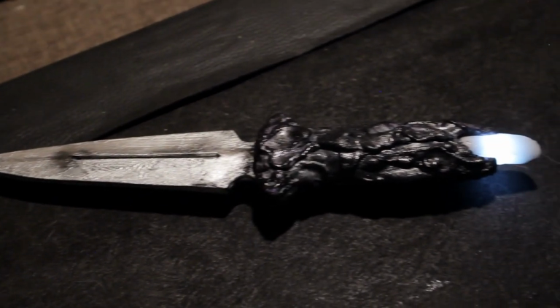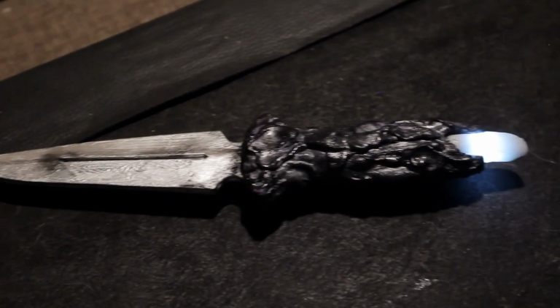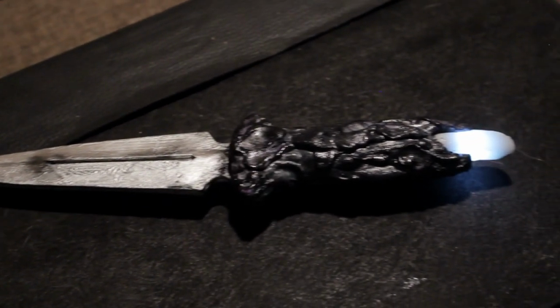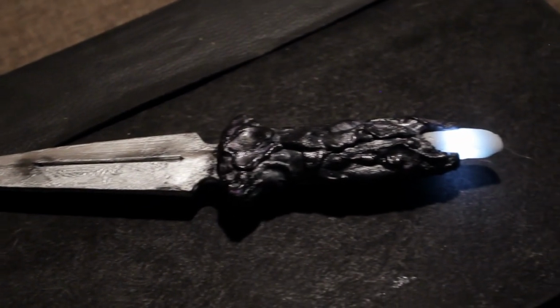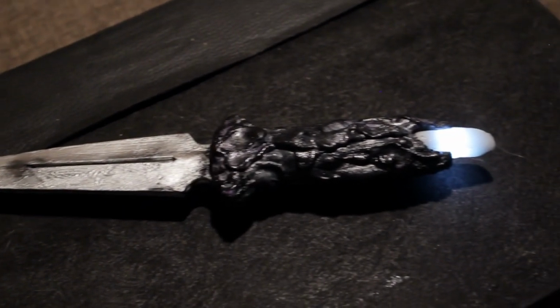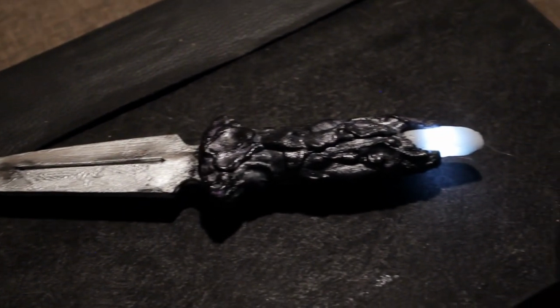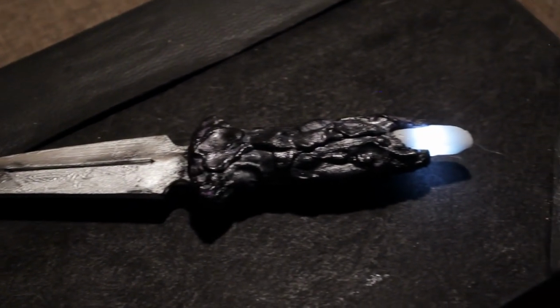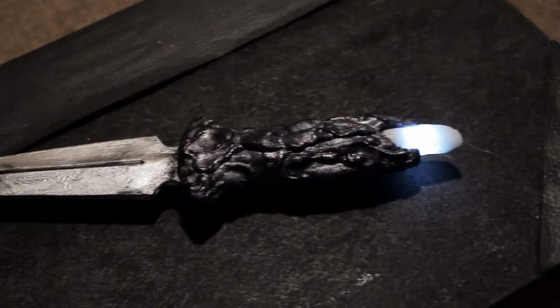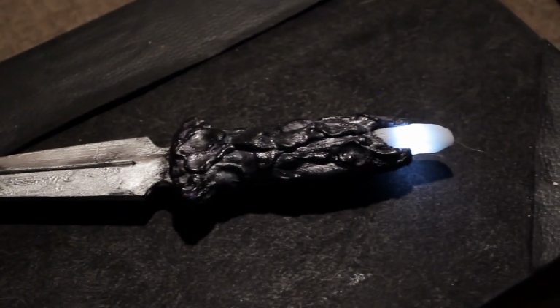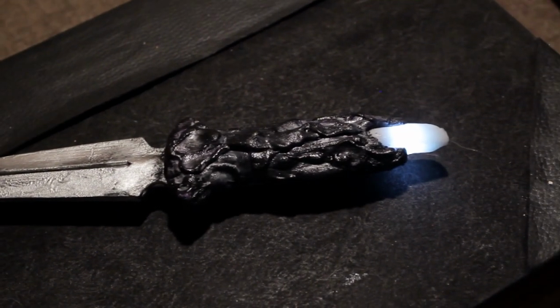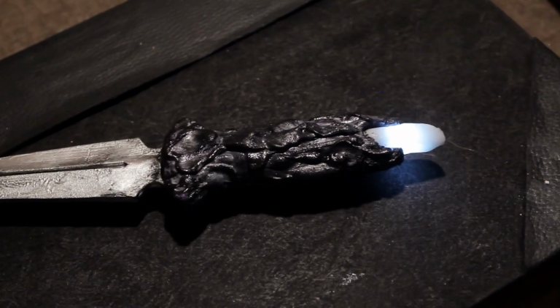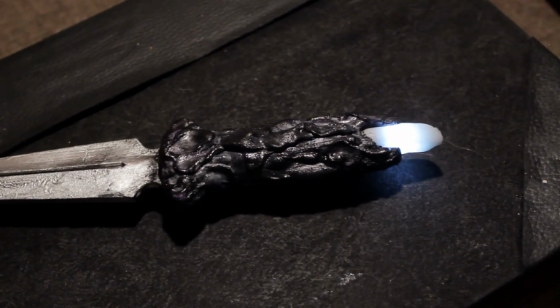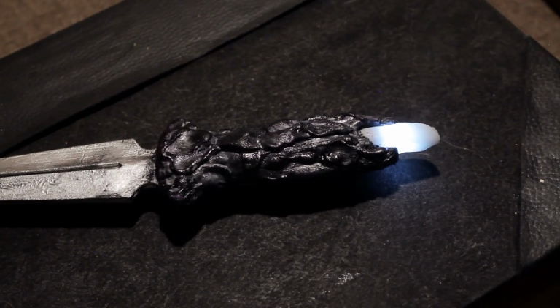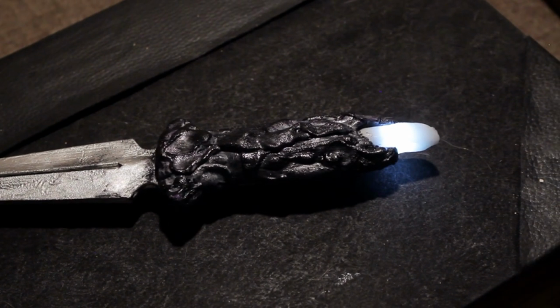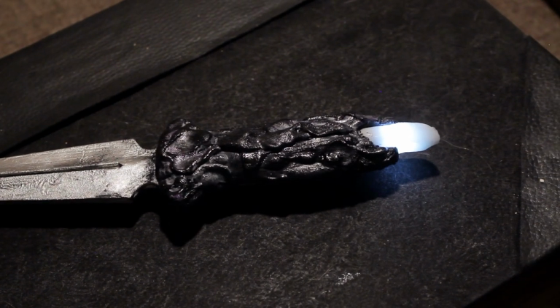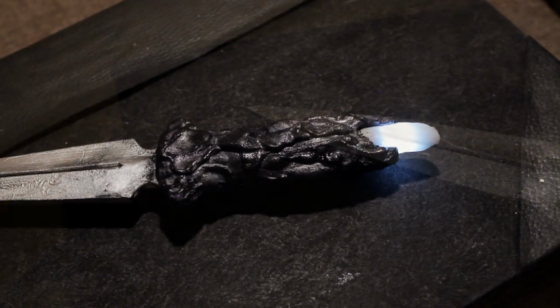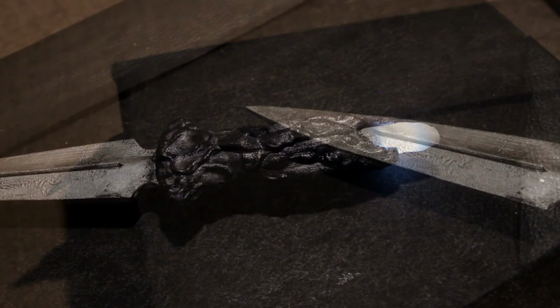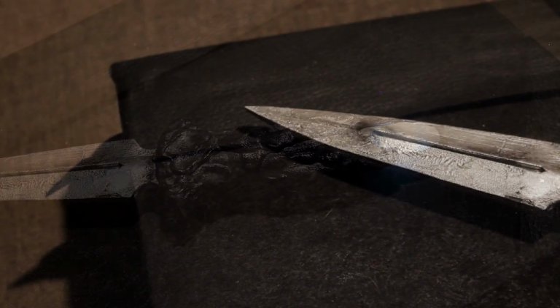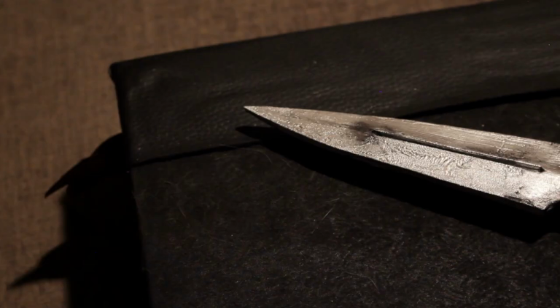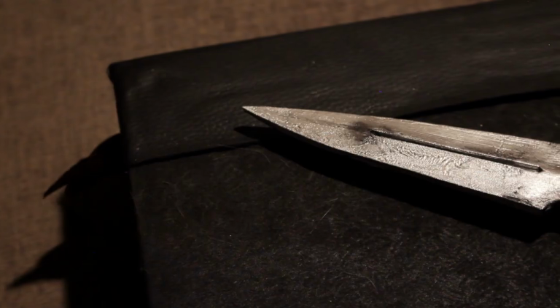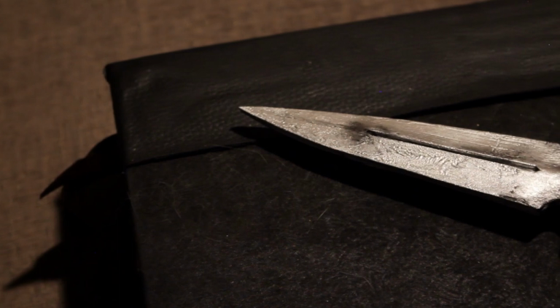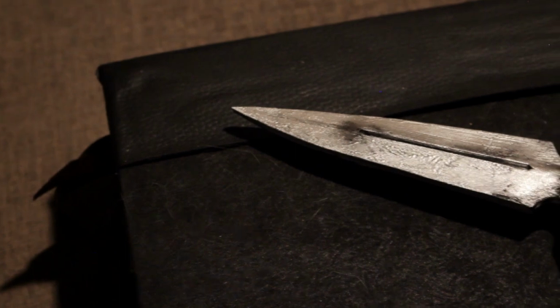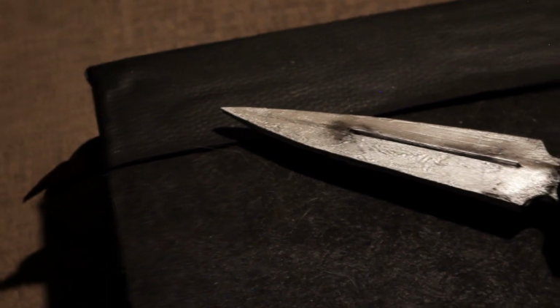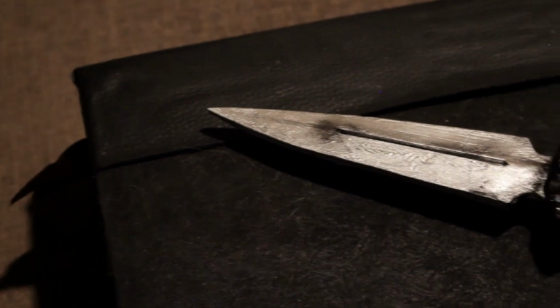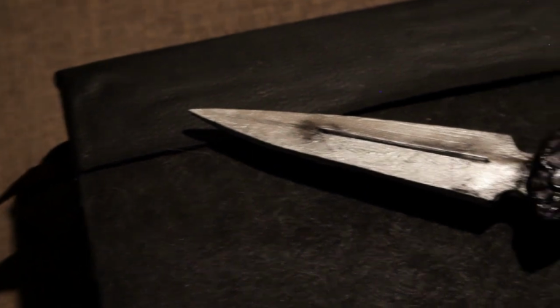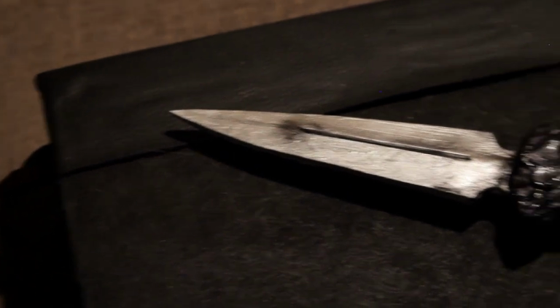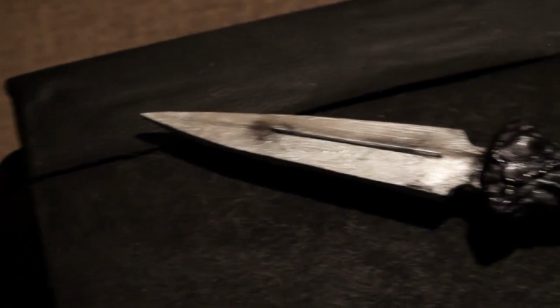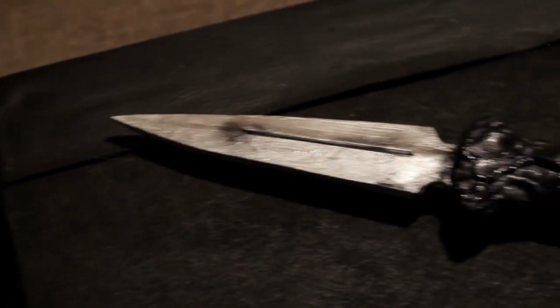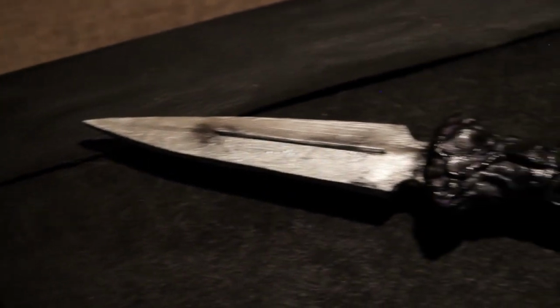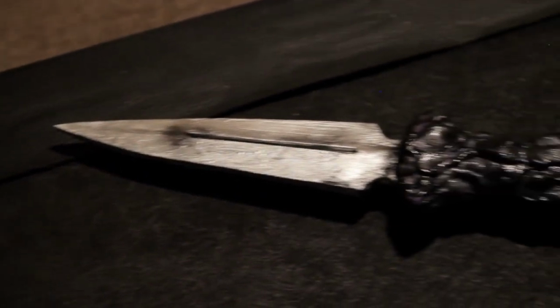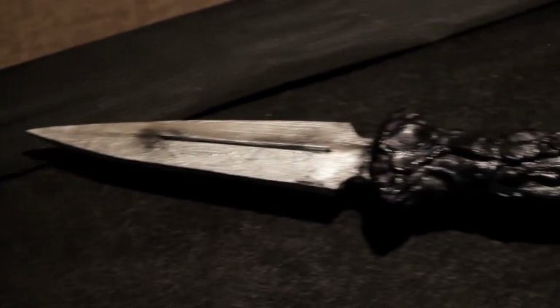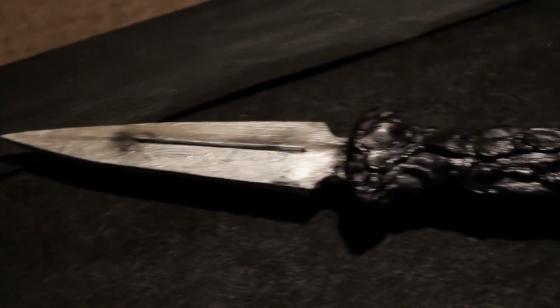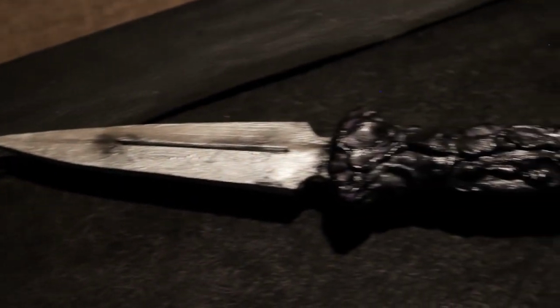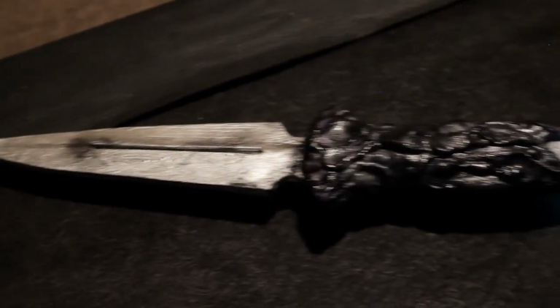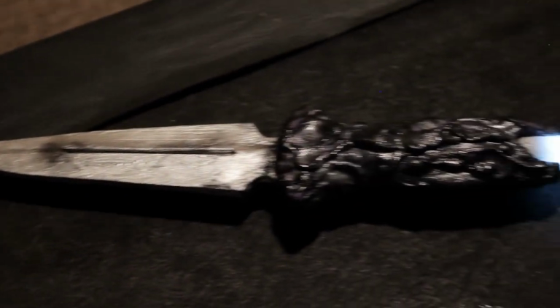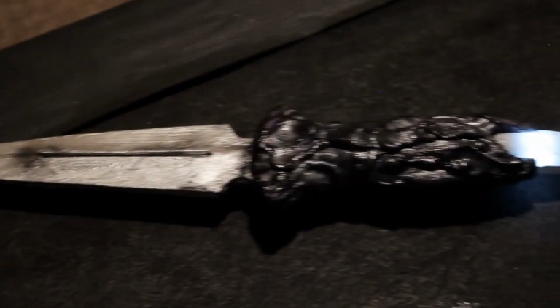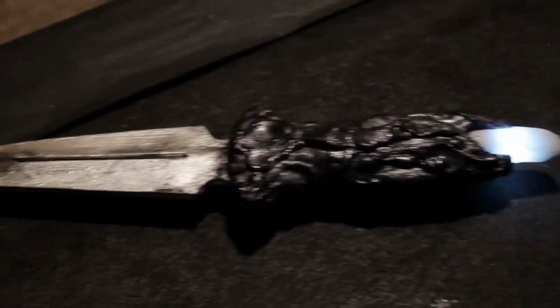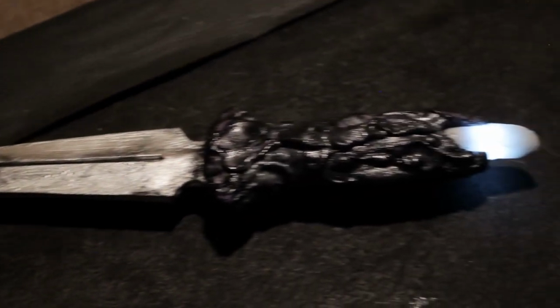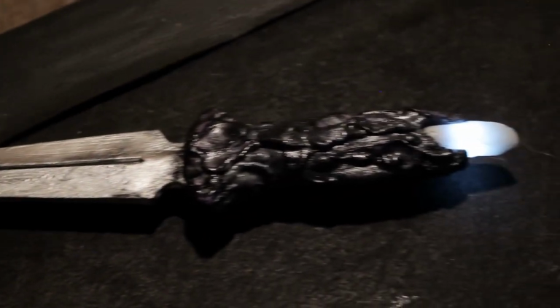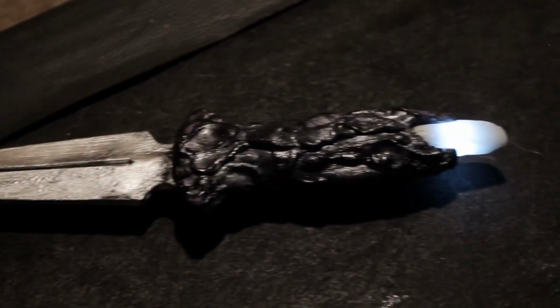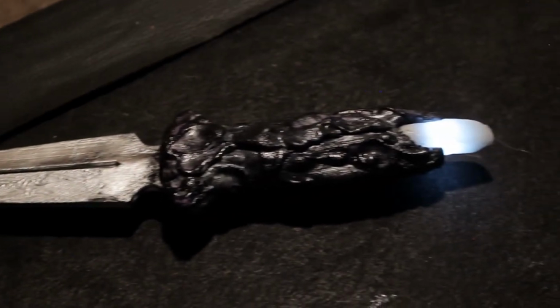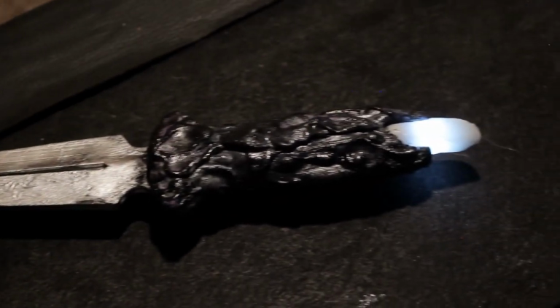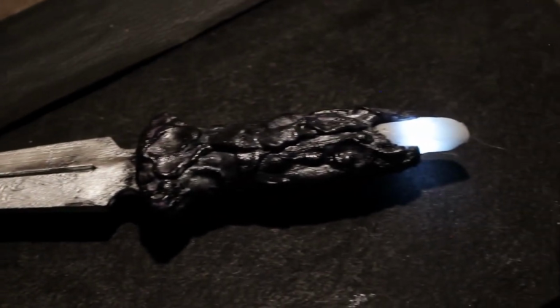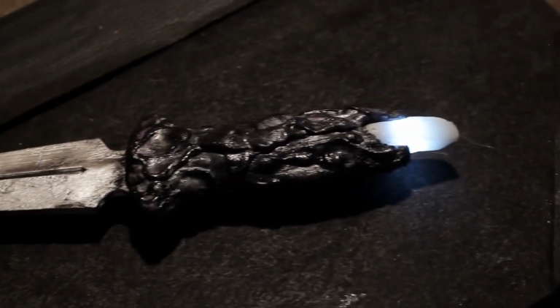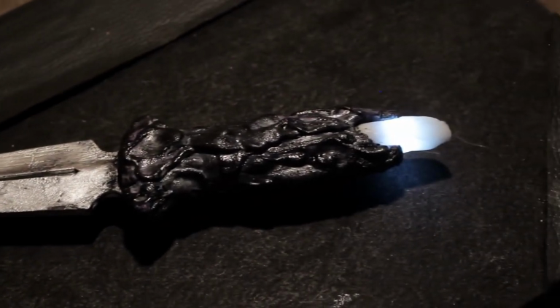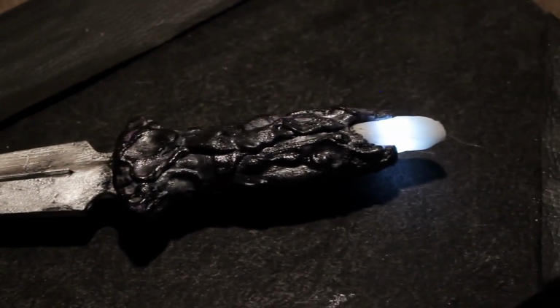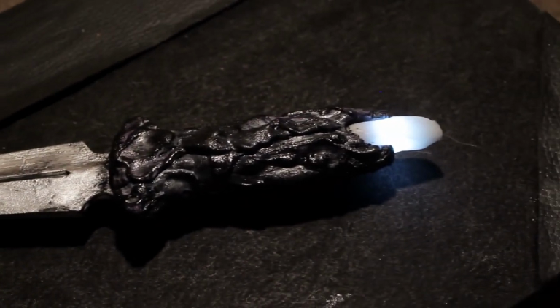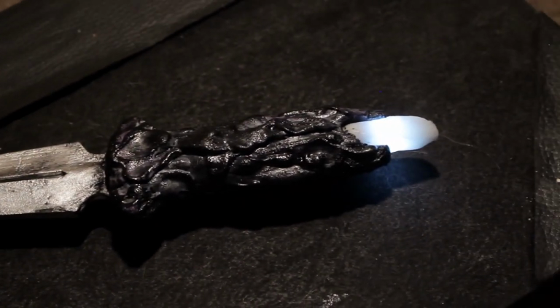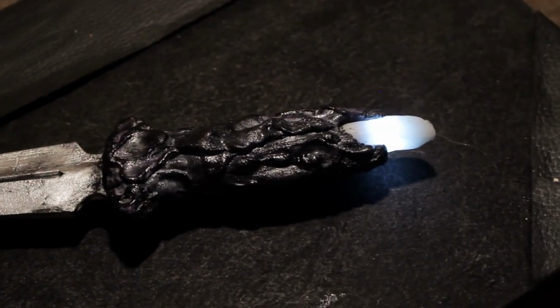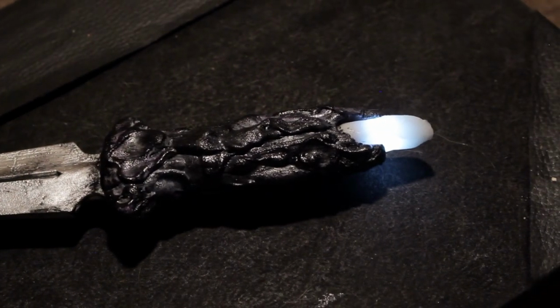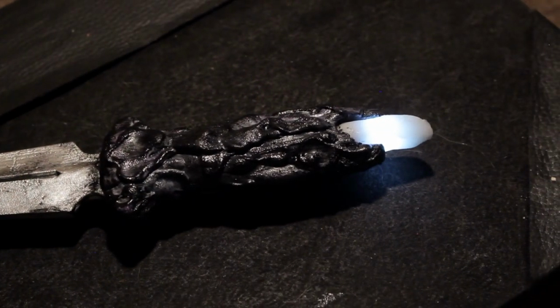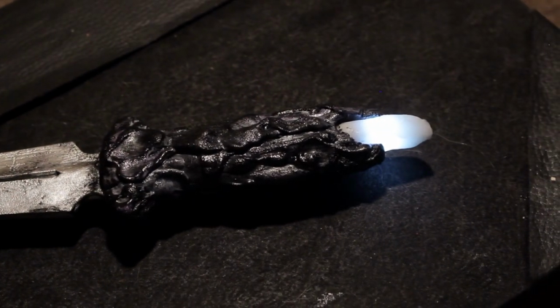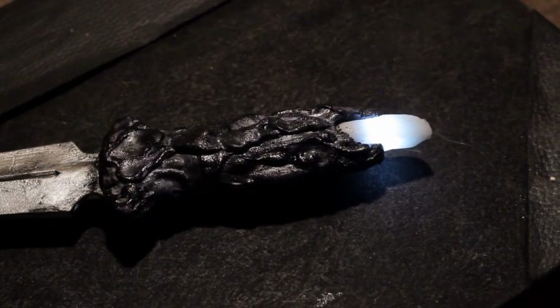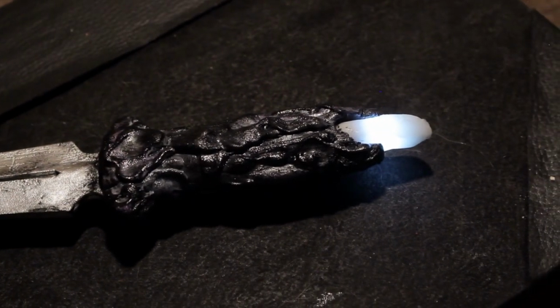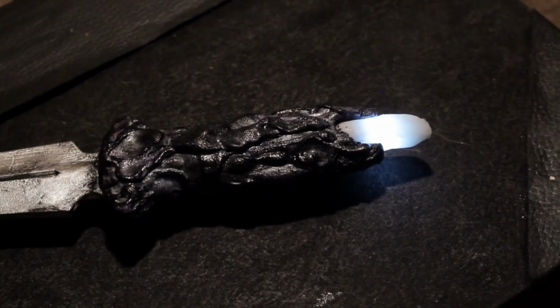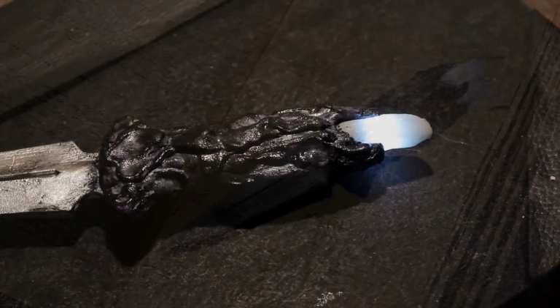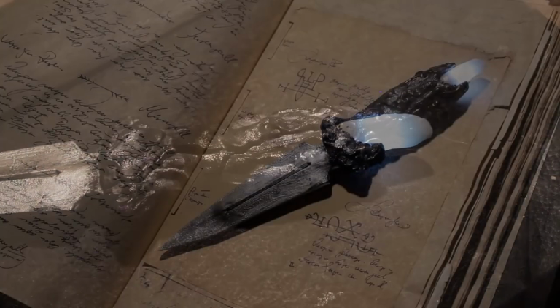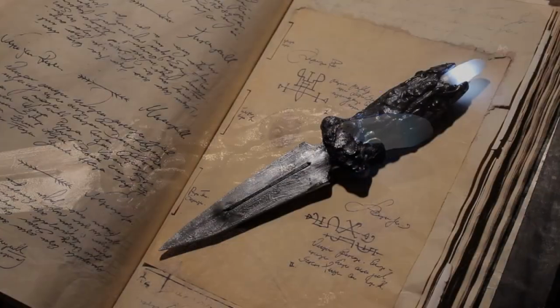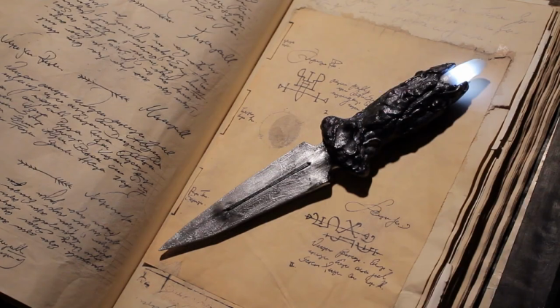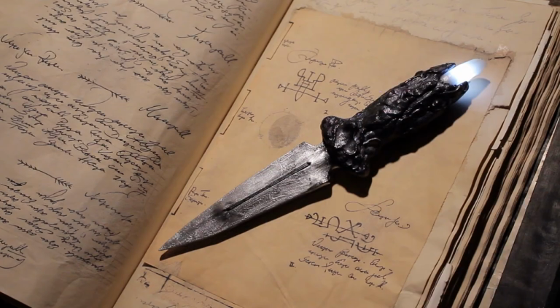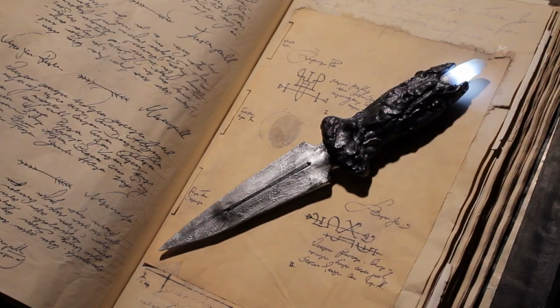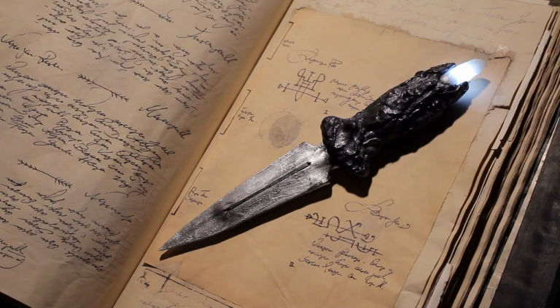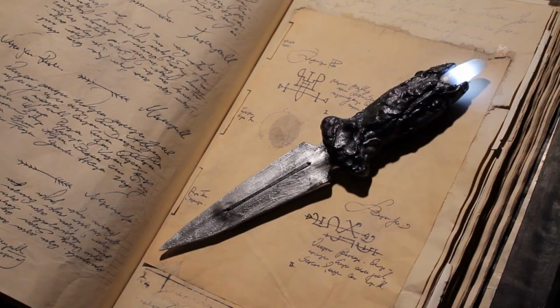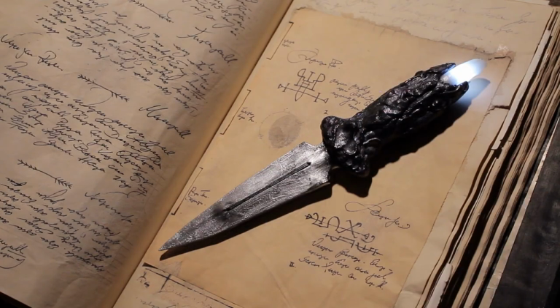Ahoy and welcome back to my channel. In this video I'm going to show you how I build this glowing dagger, or glowing athame.